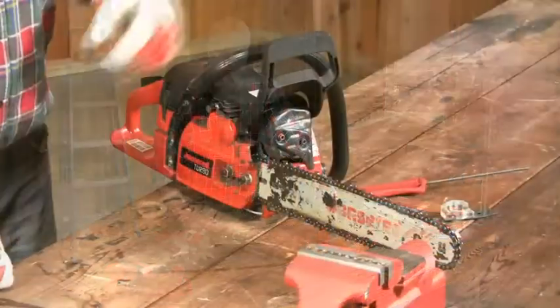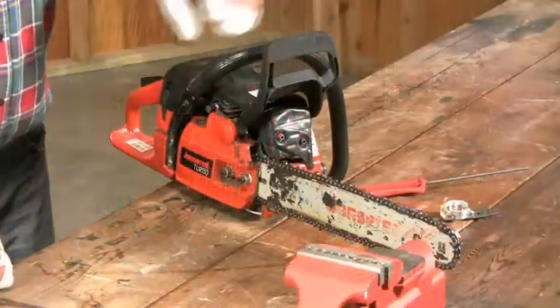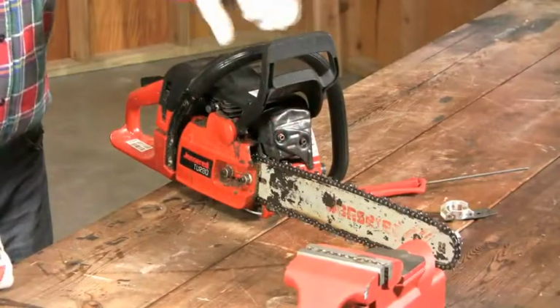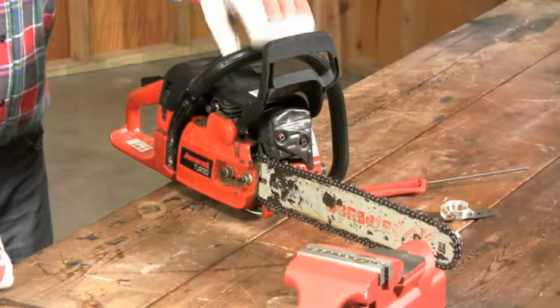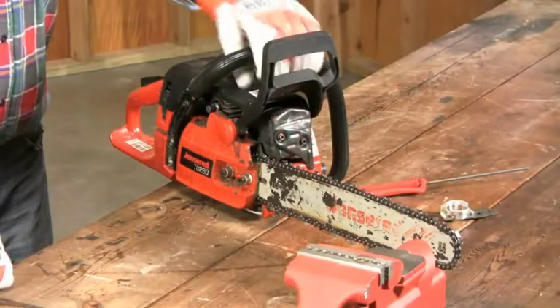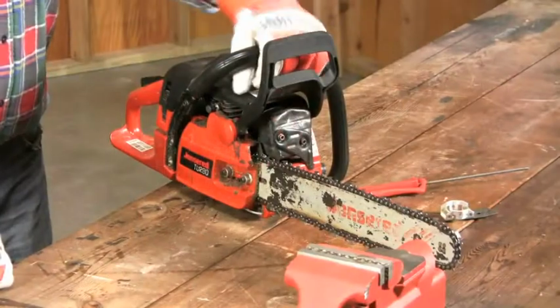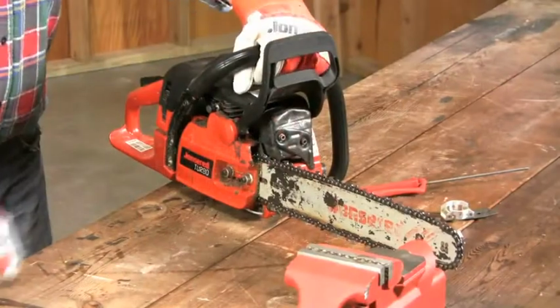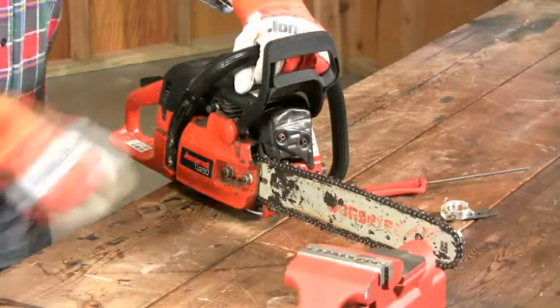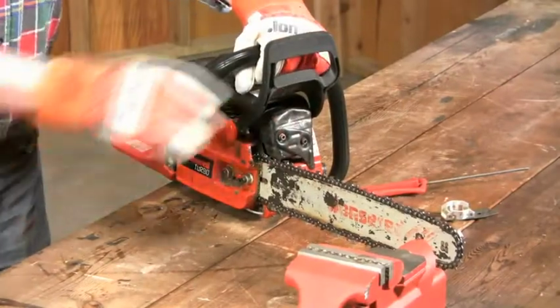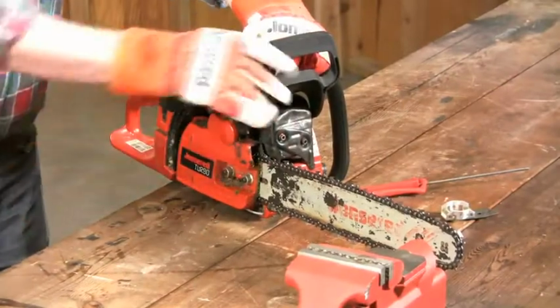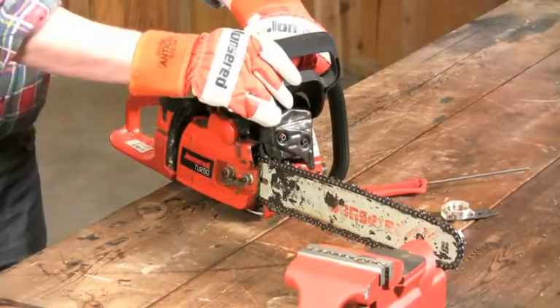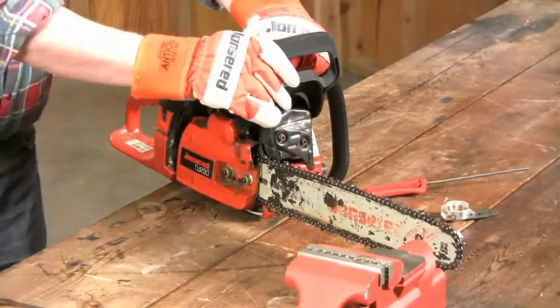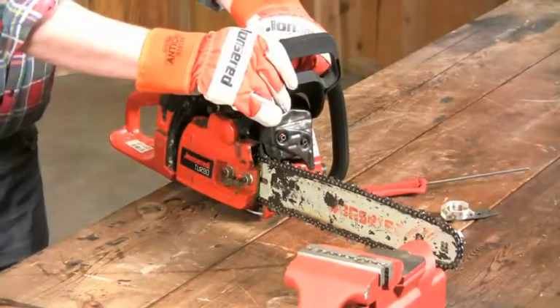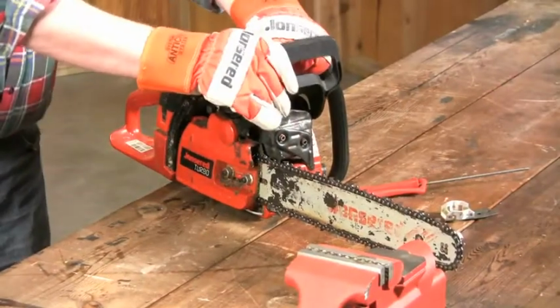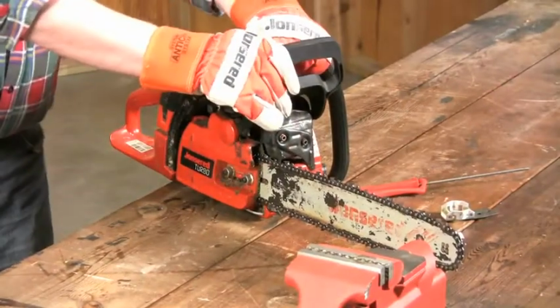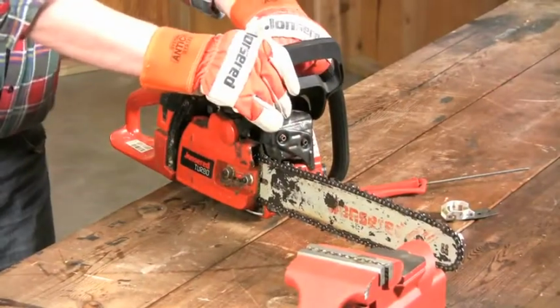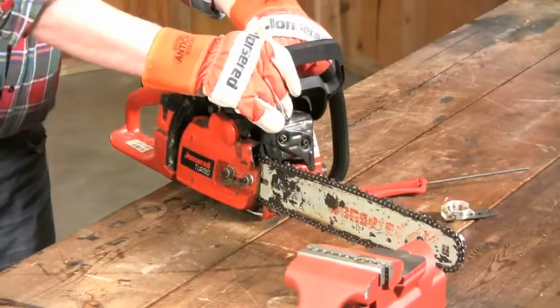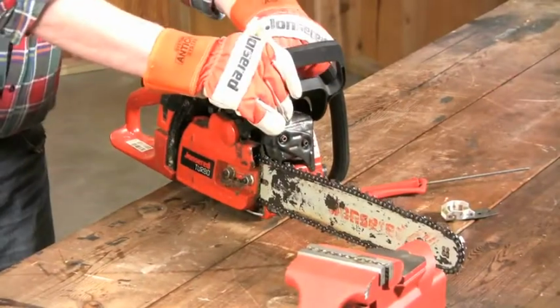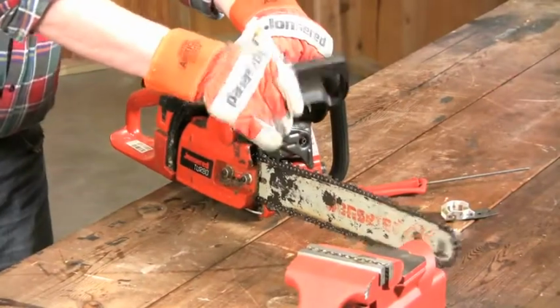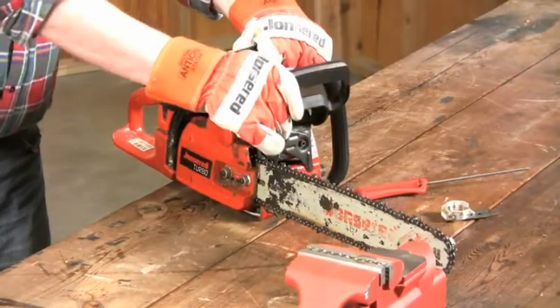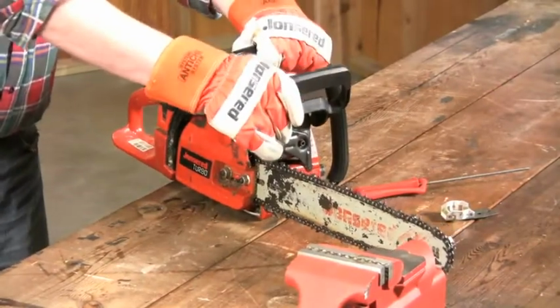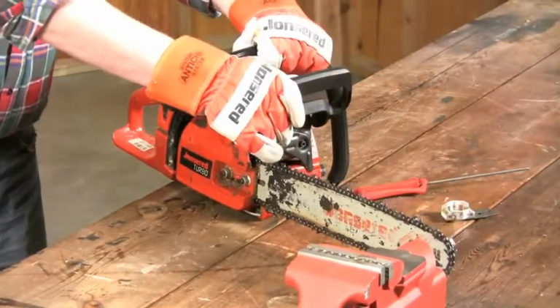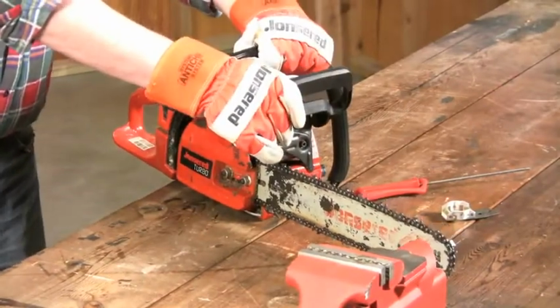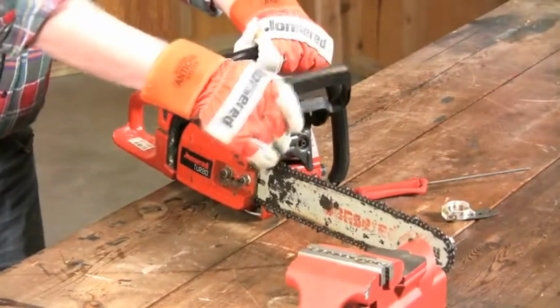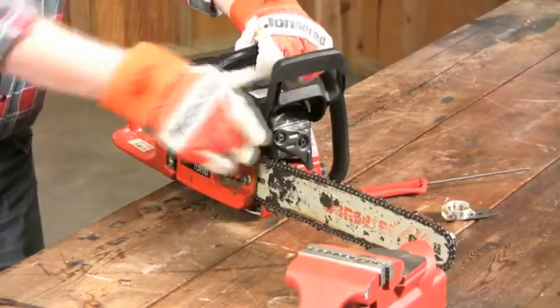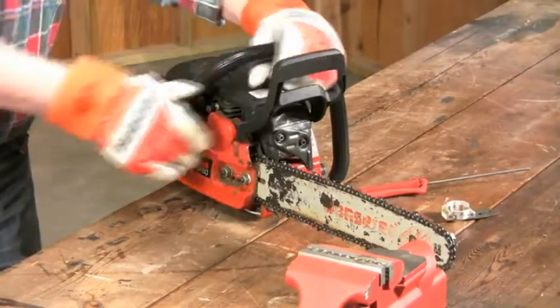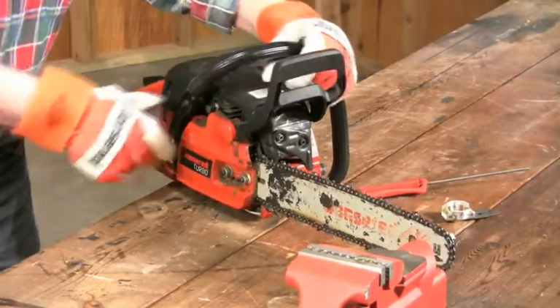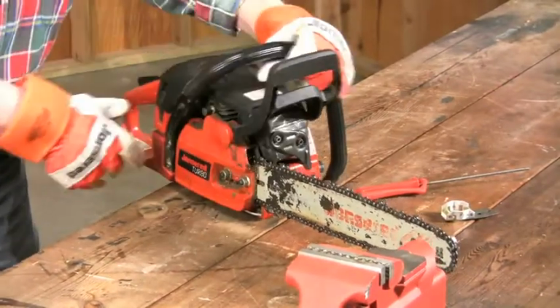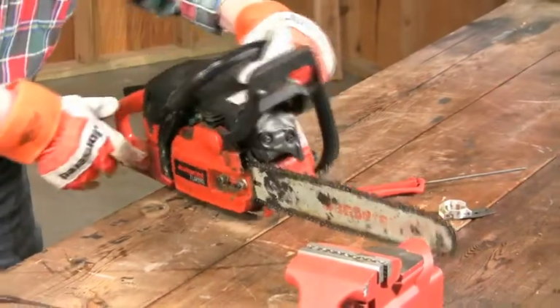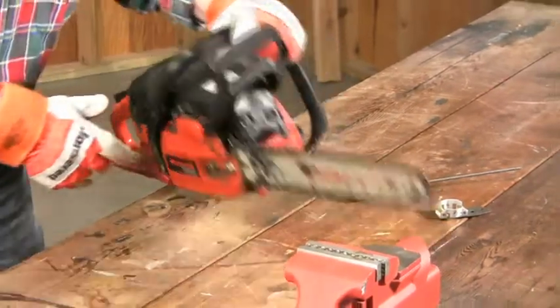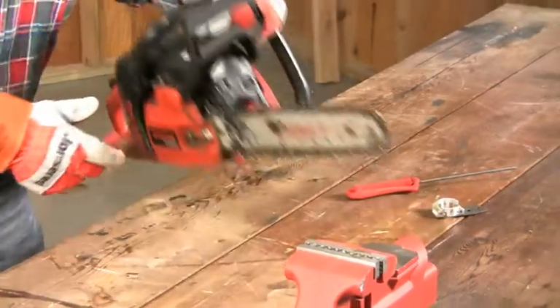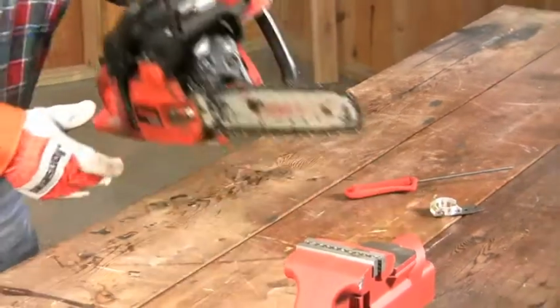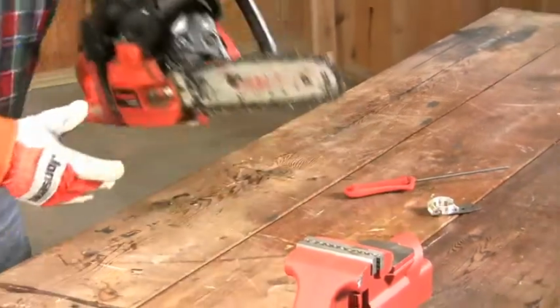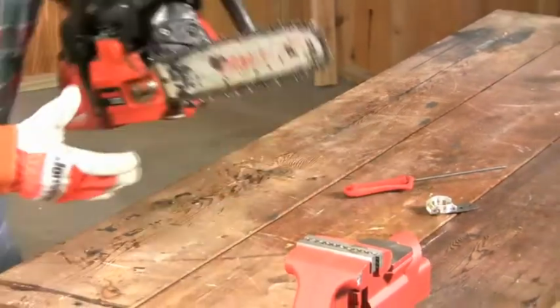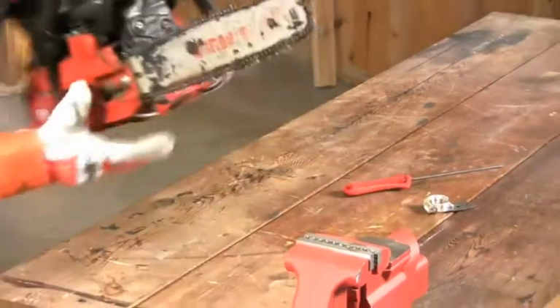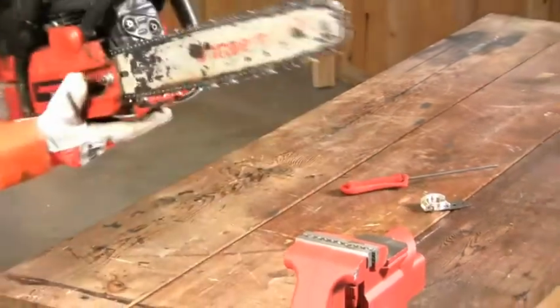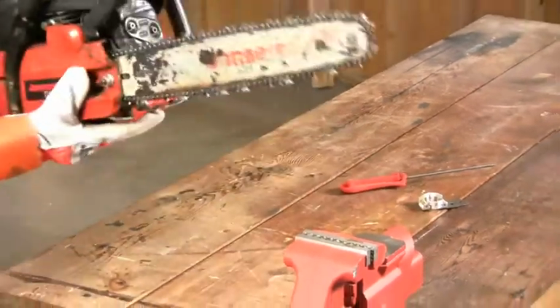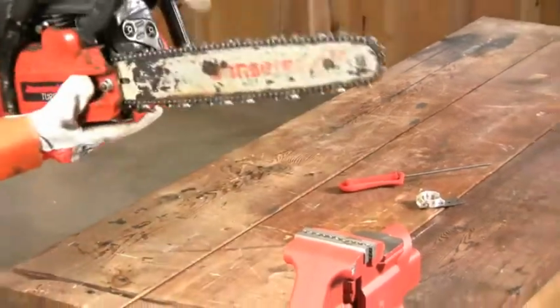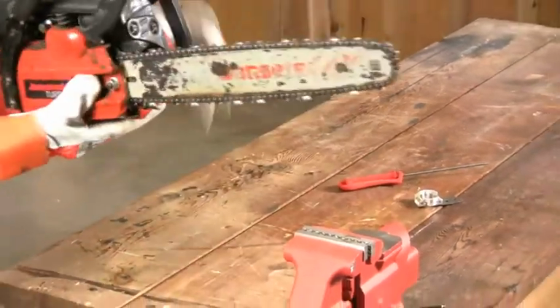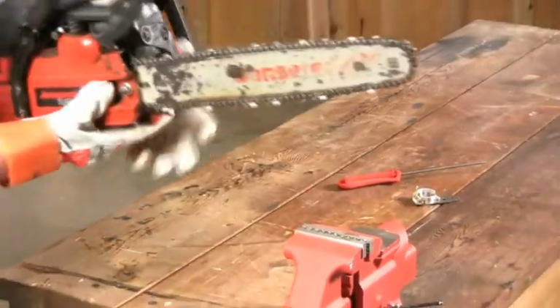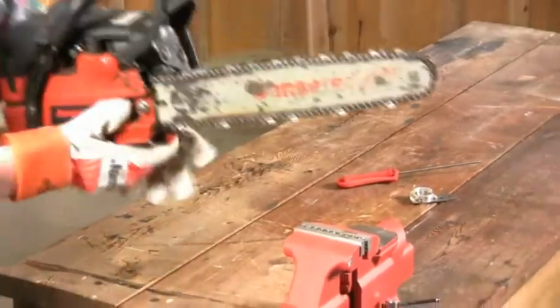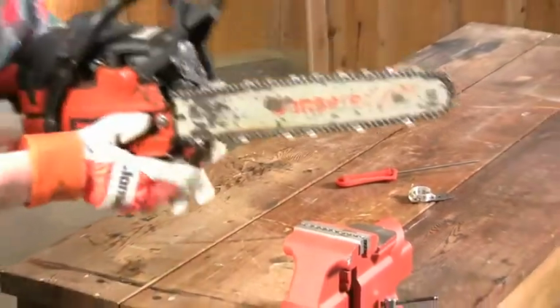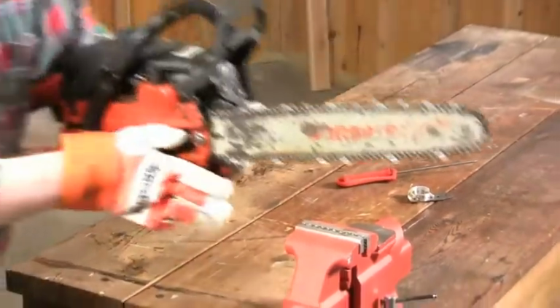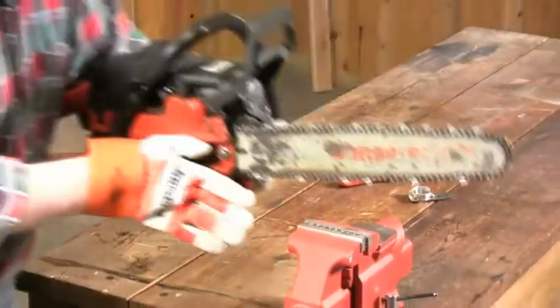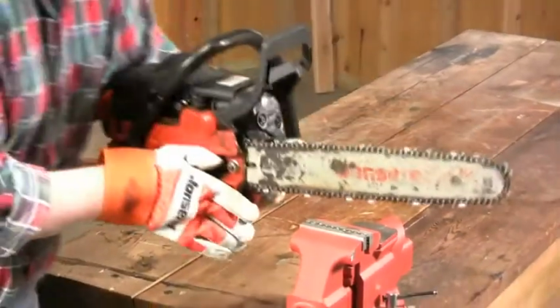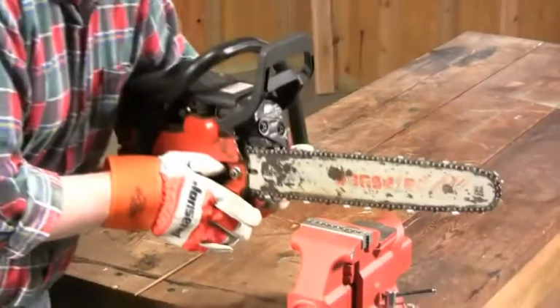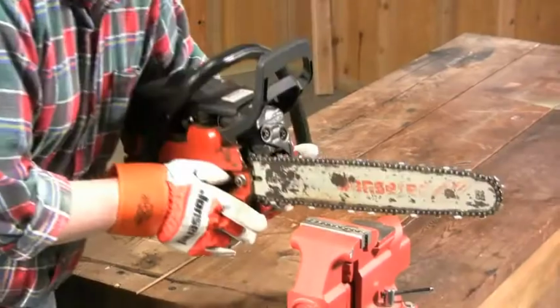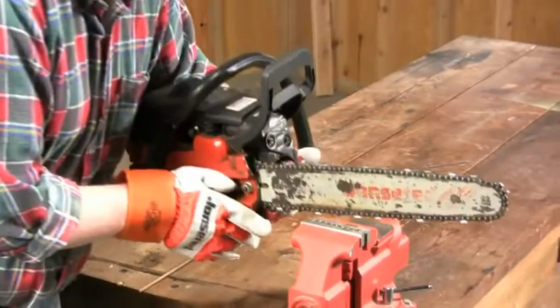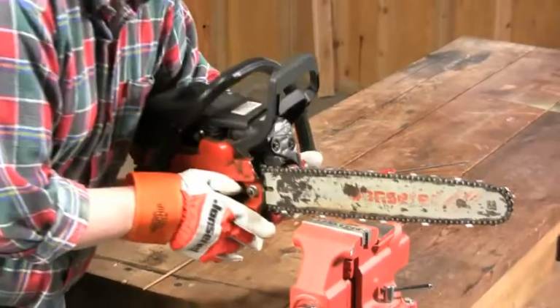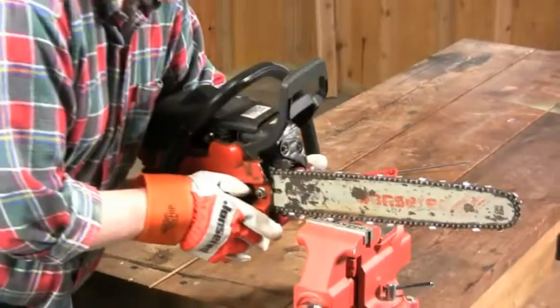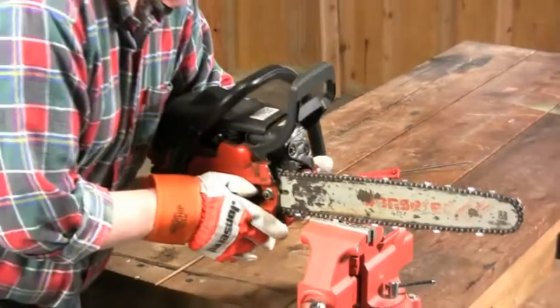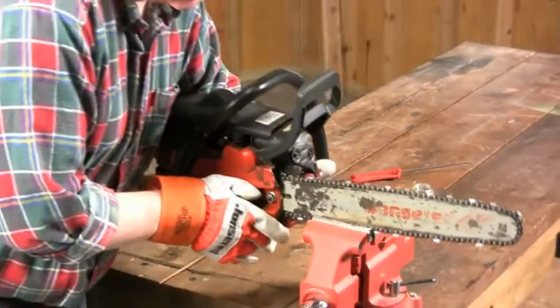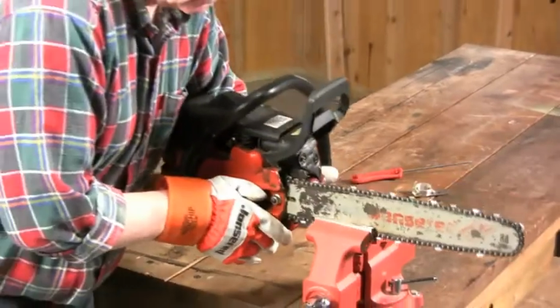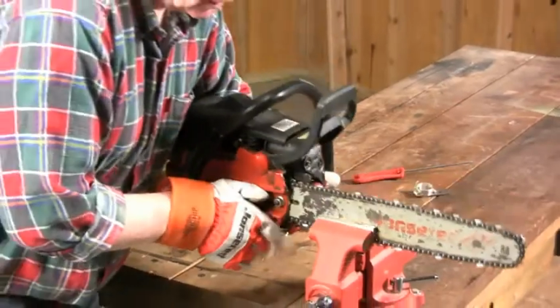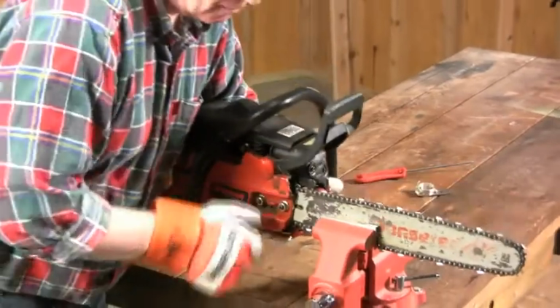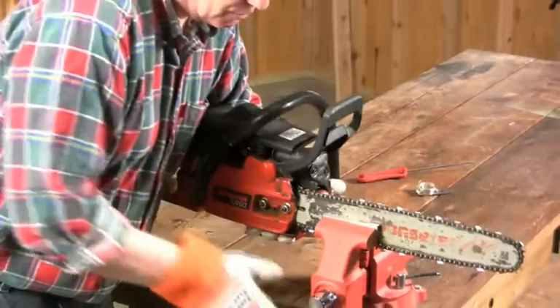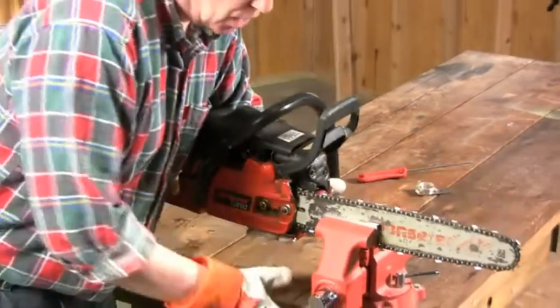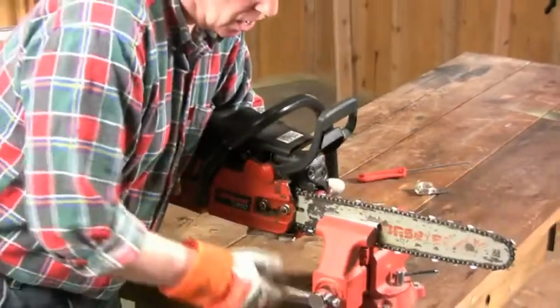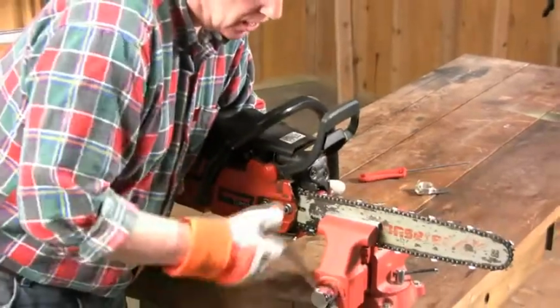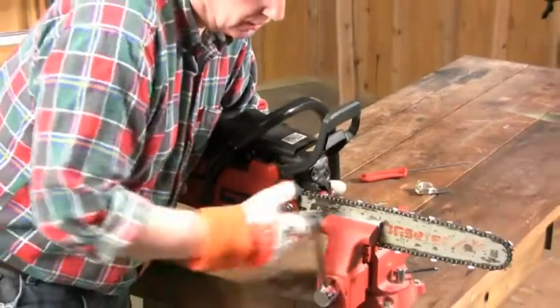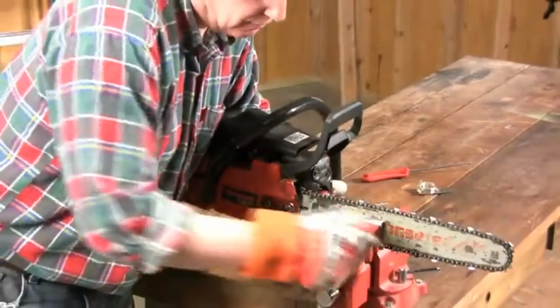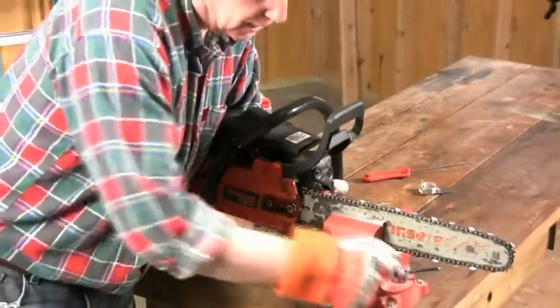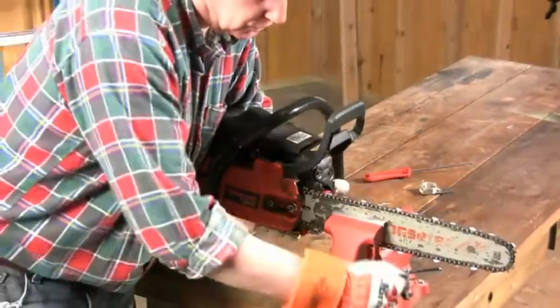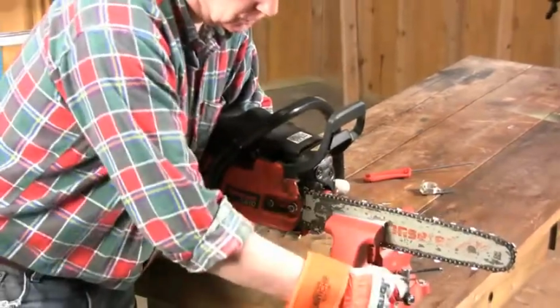We're going to take the saw and engage the chain brake, and then lightly clamp it — clamp the bar in the vise.